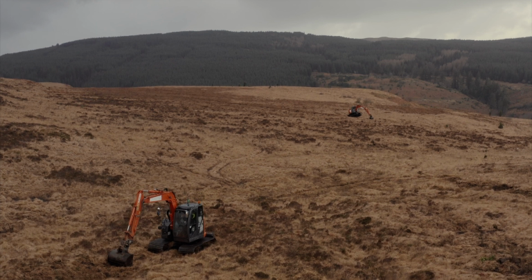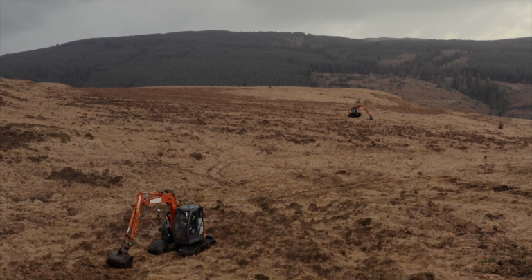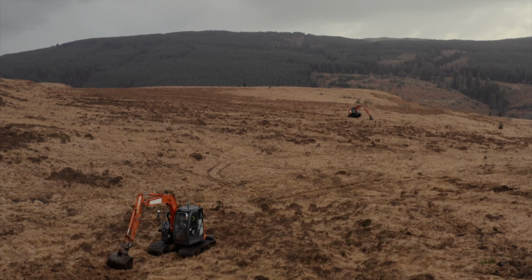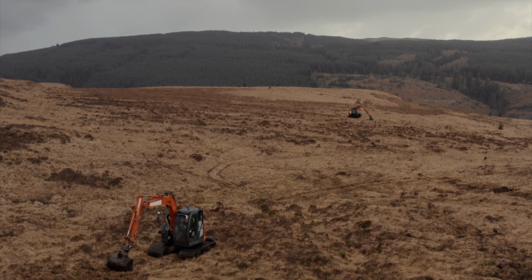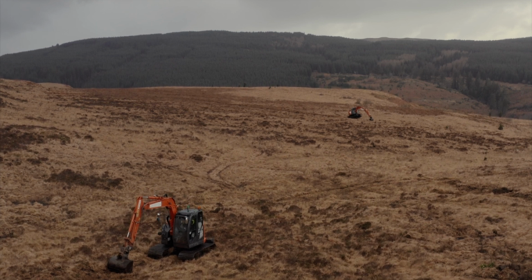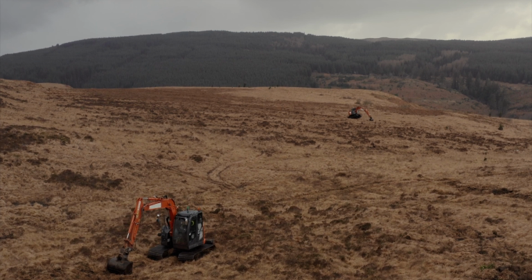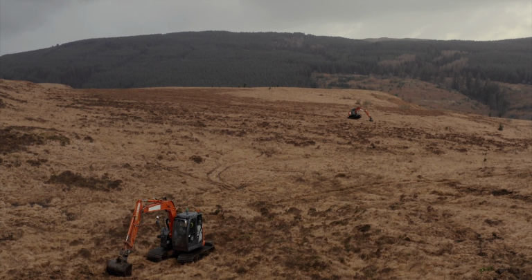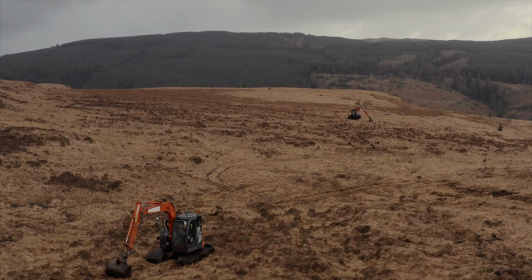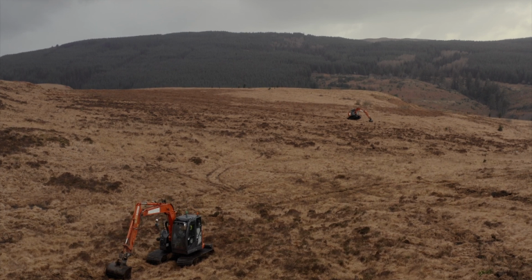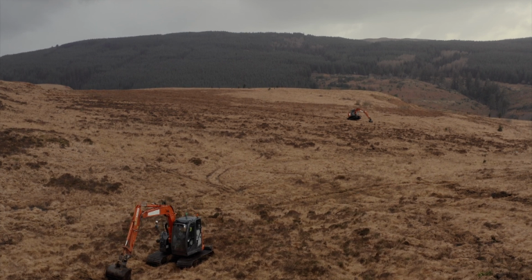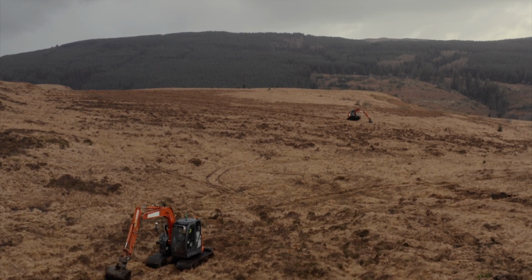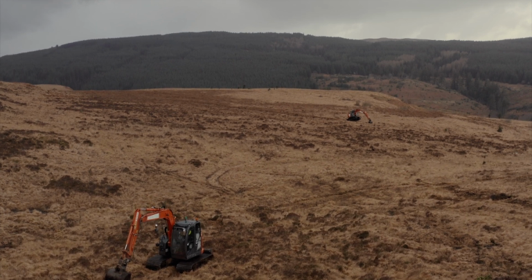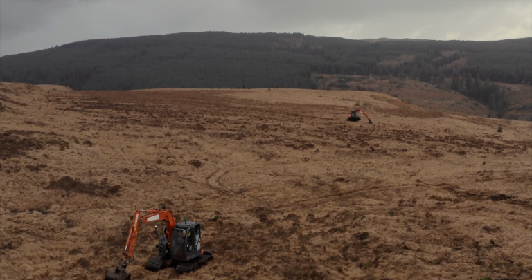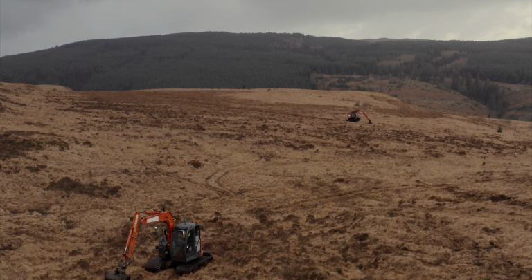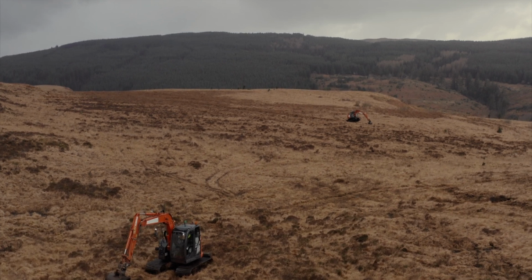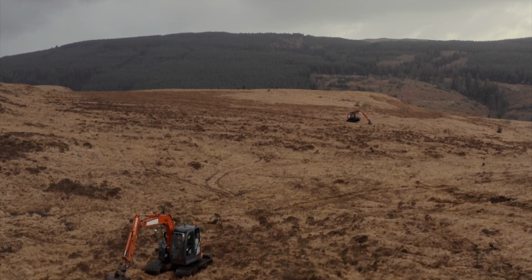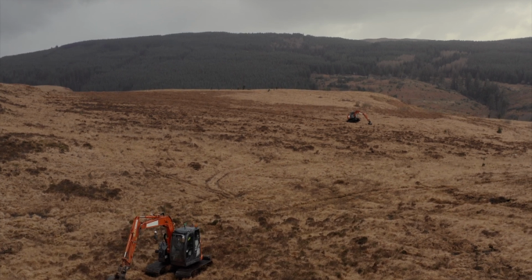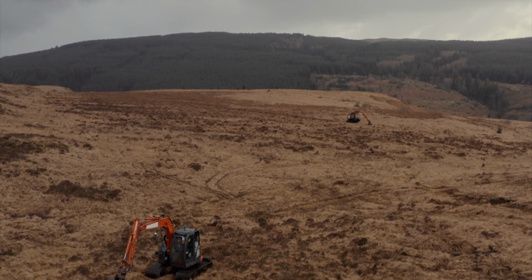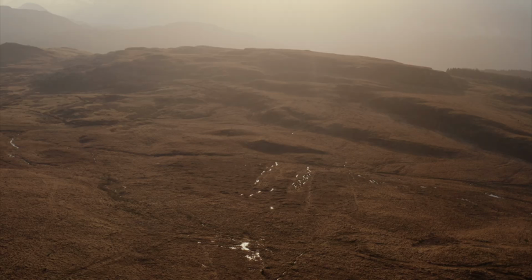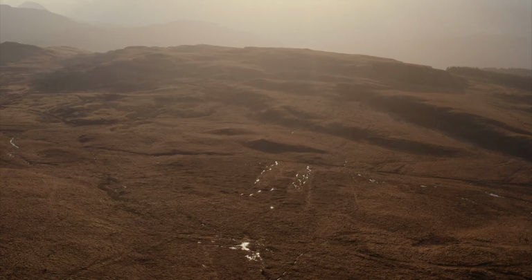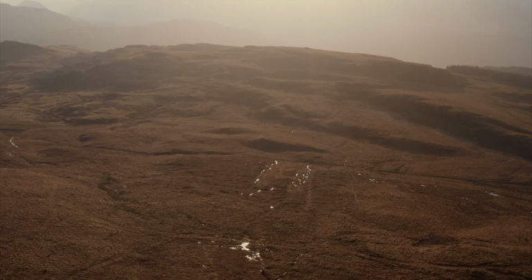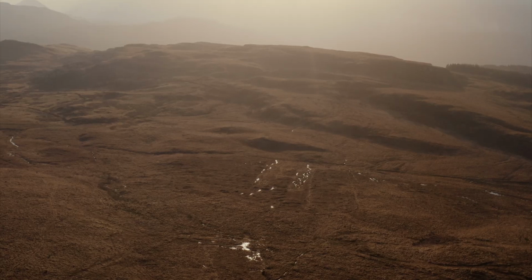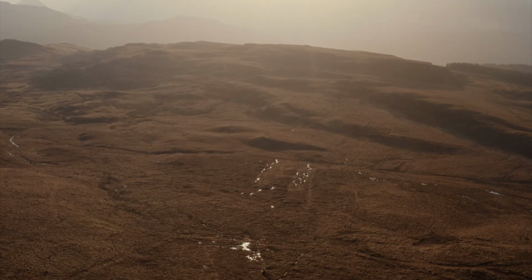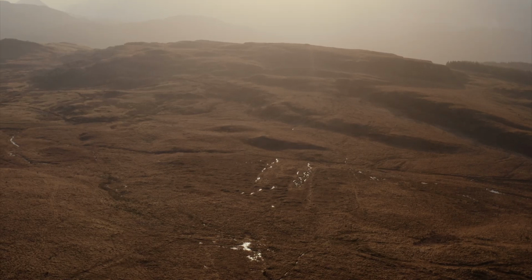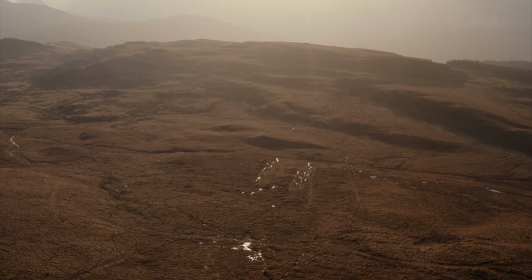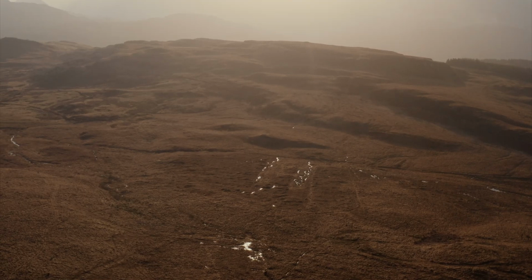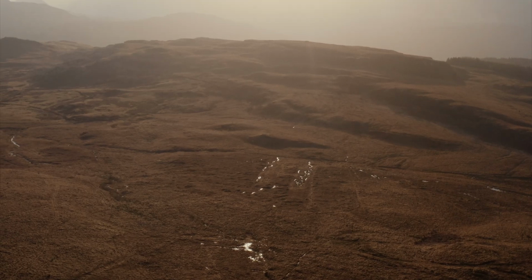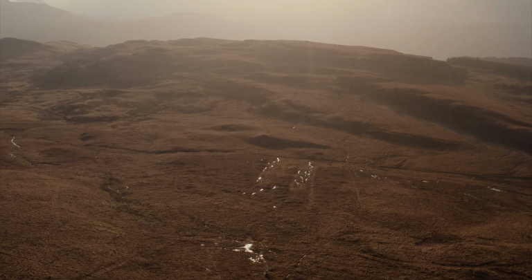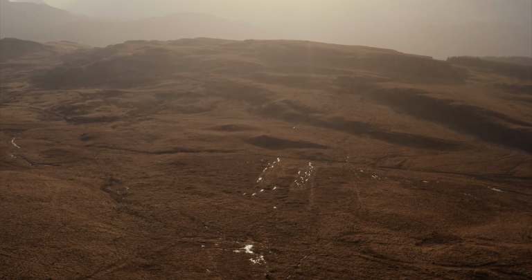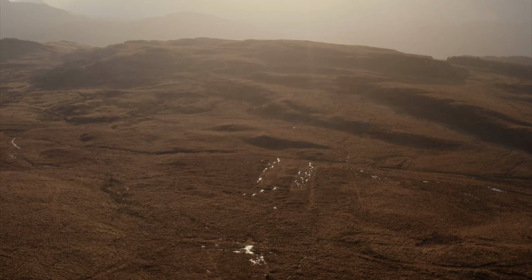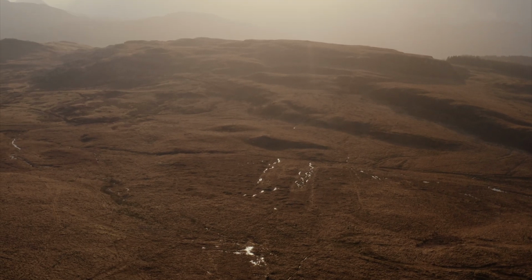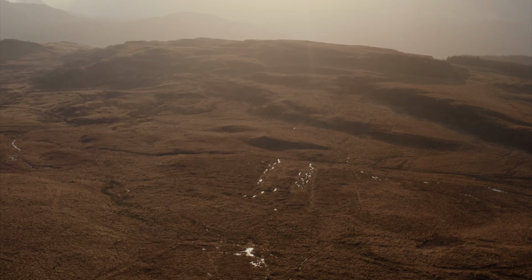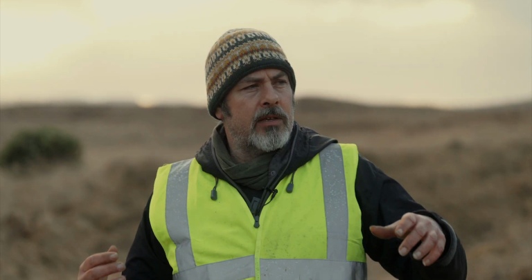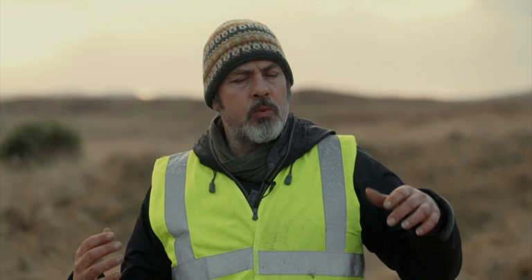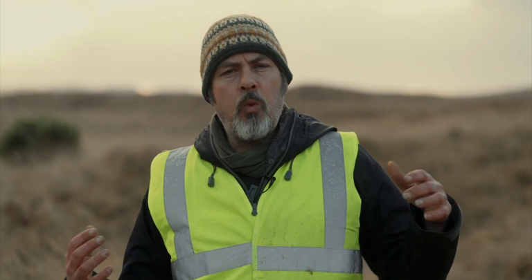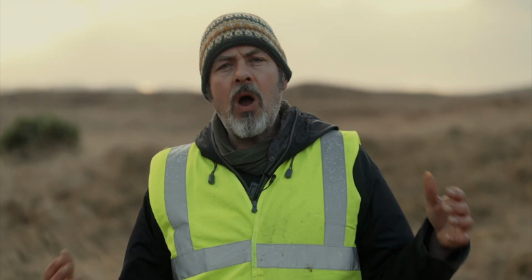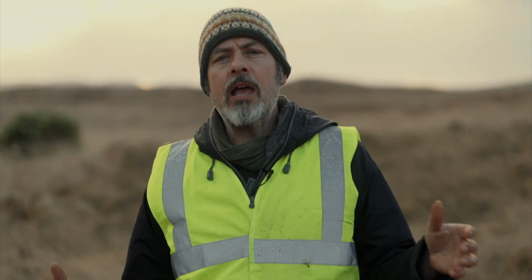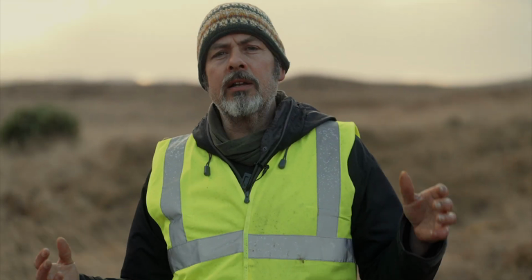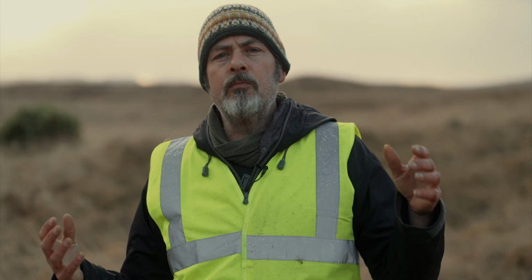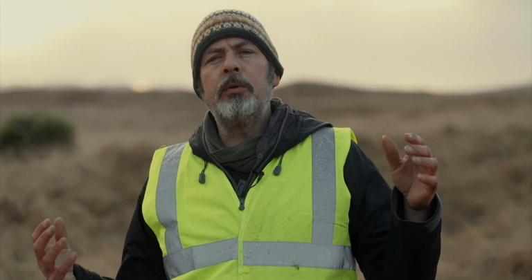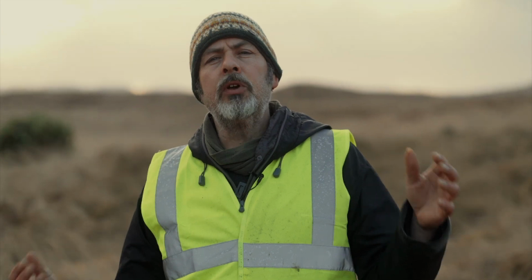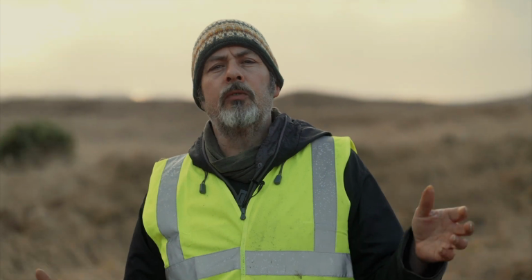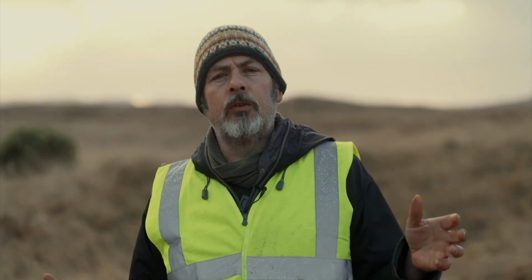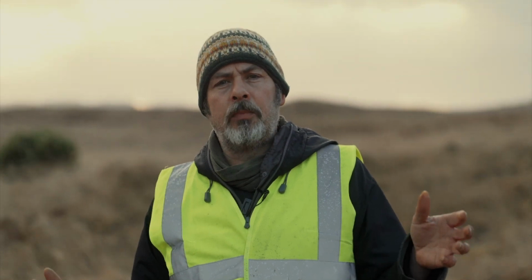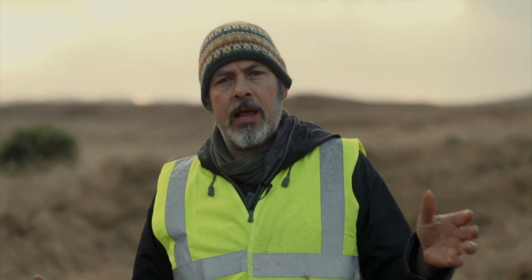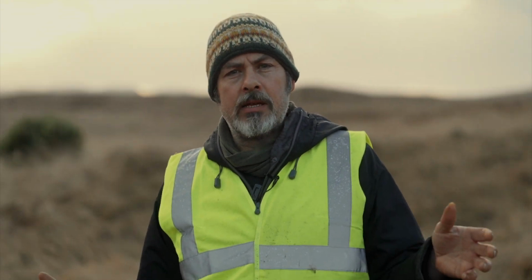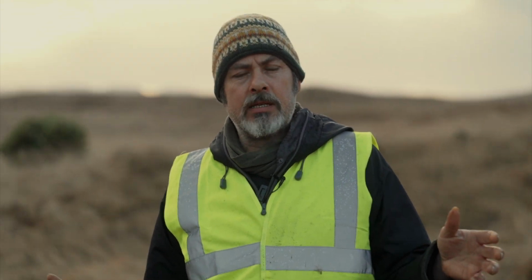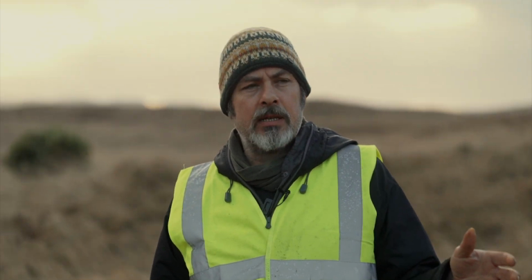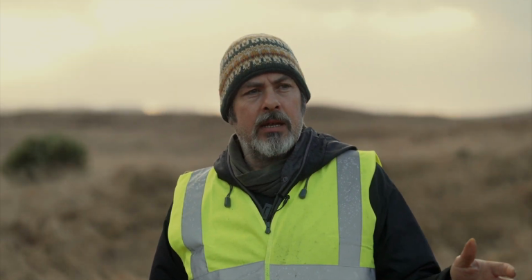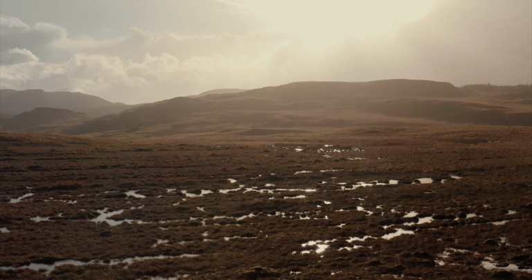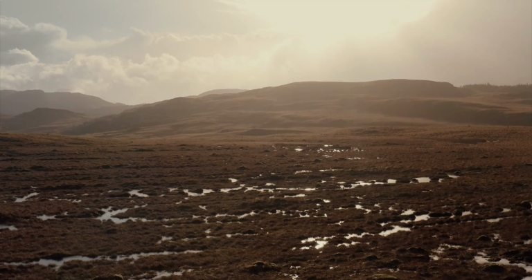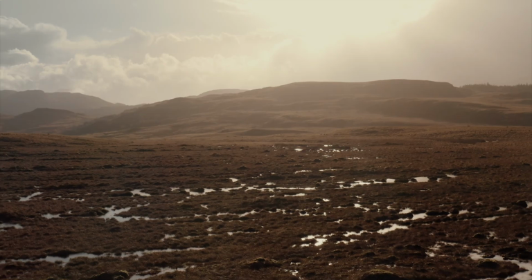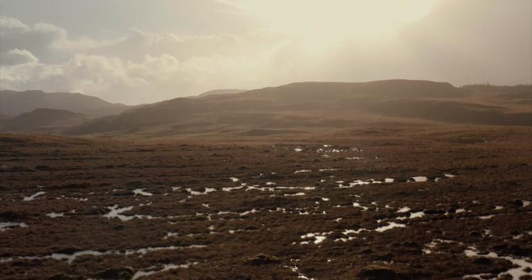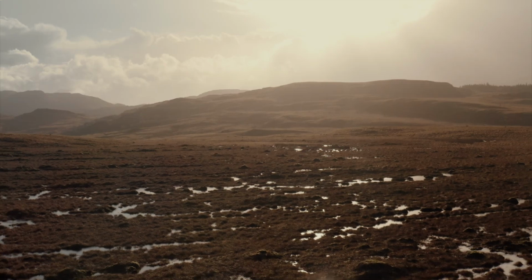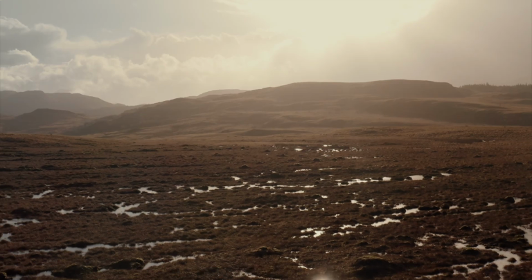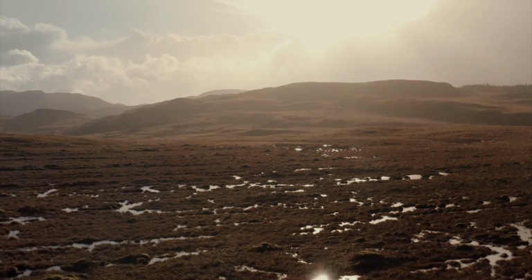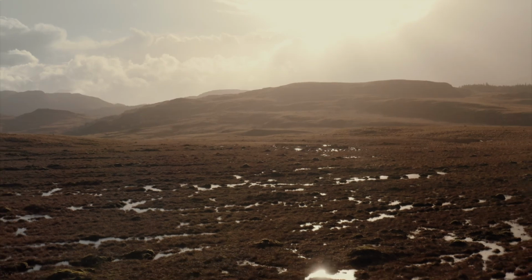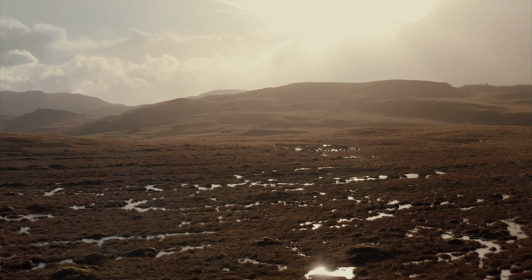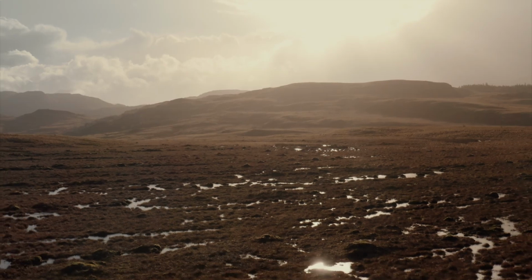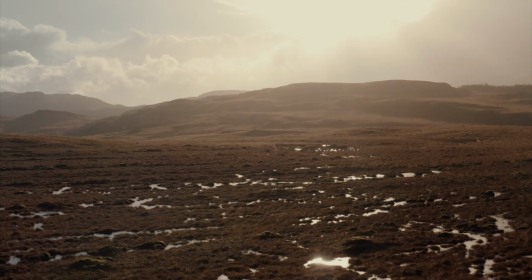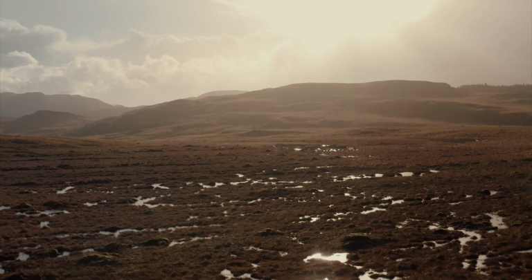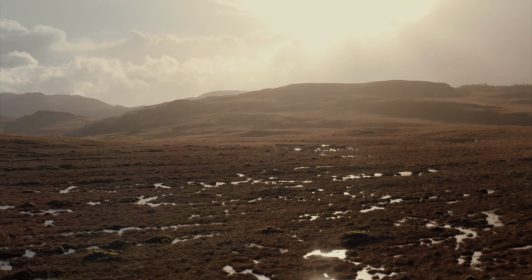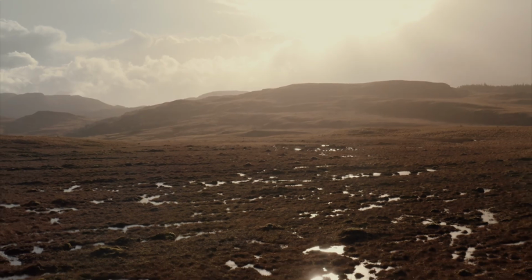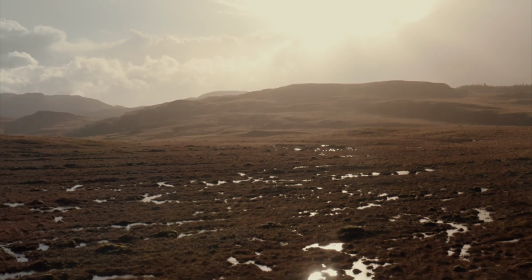Once the machines are off, we're going to leave this place — this wild and beautiful place — as nature intended.